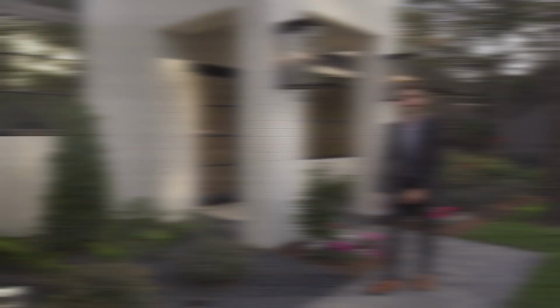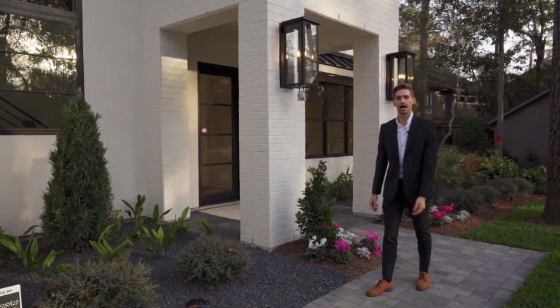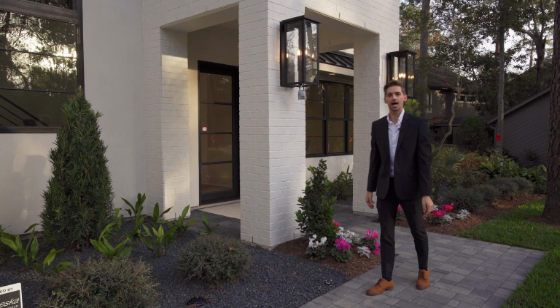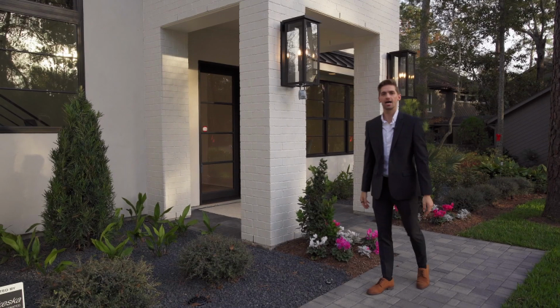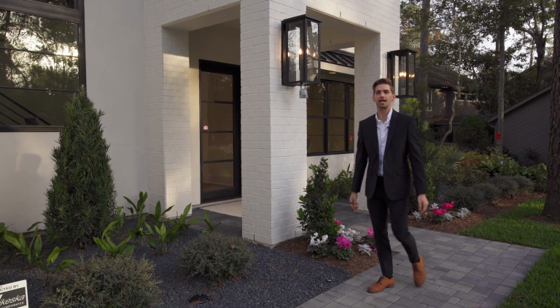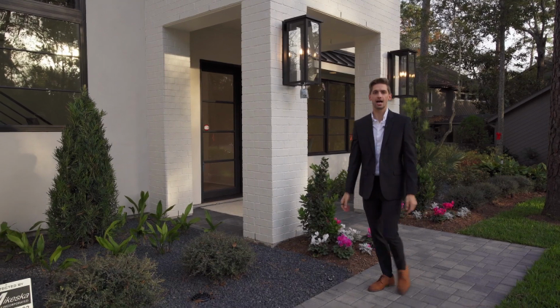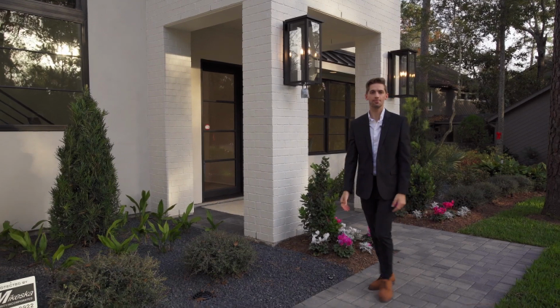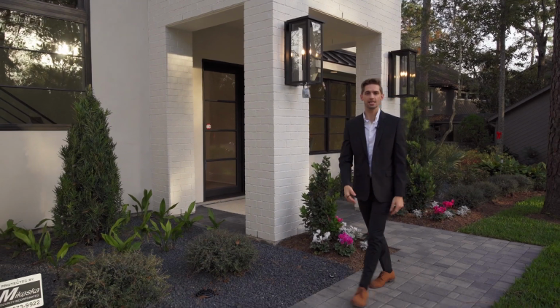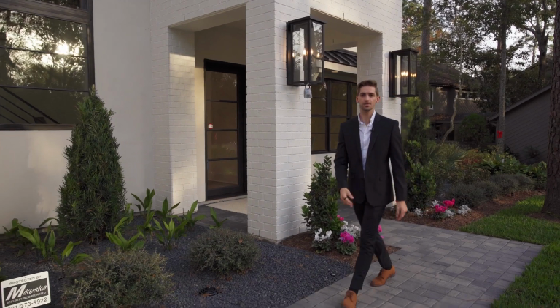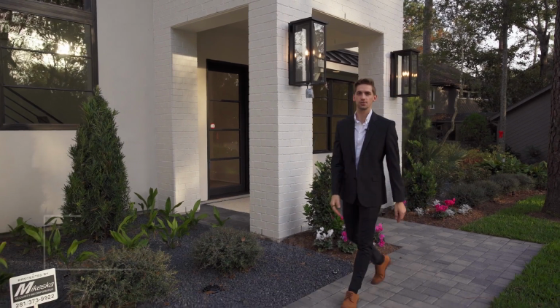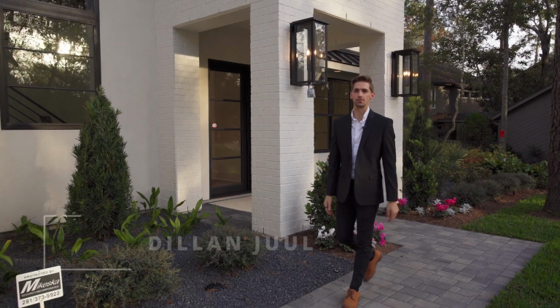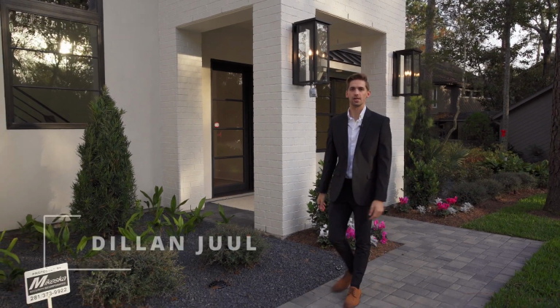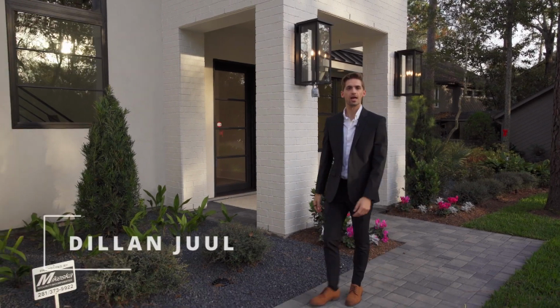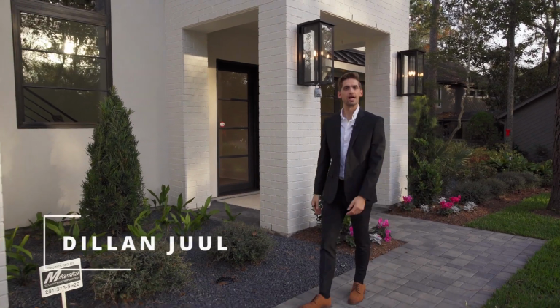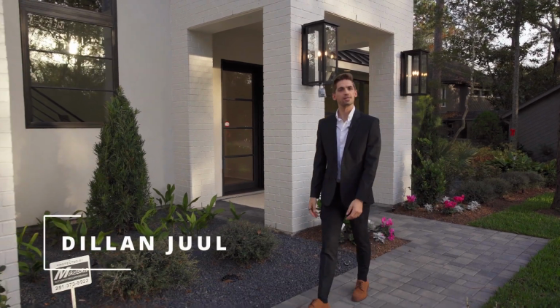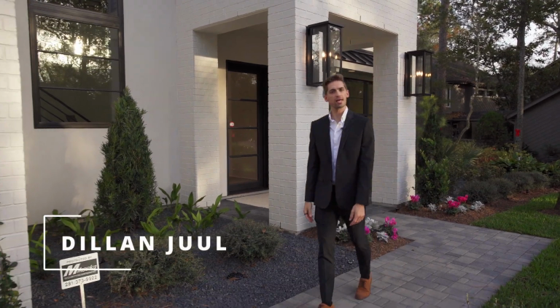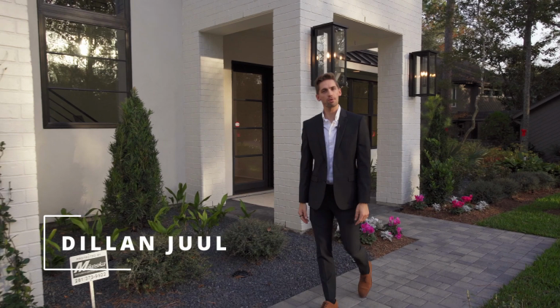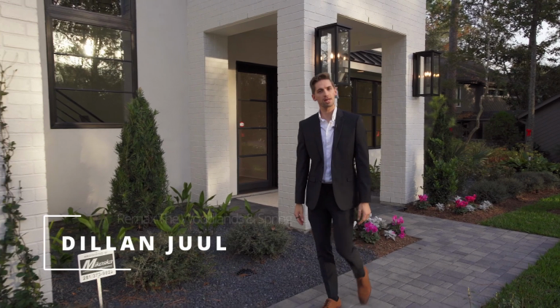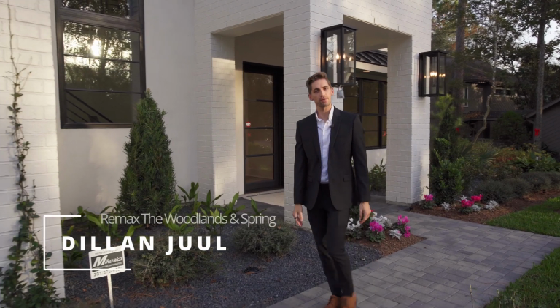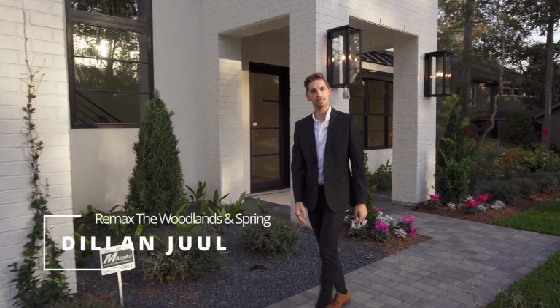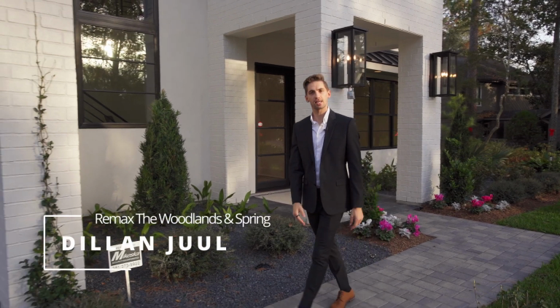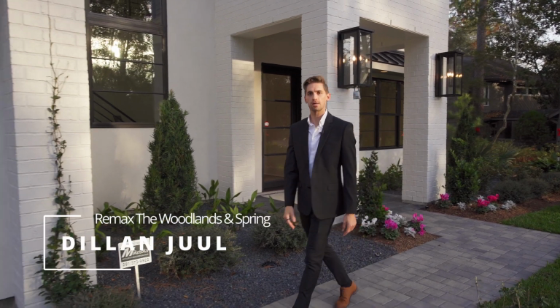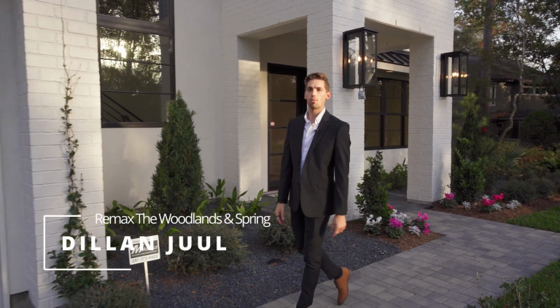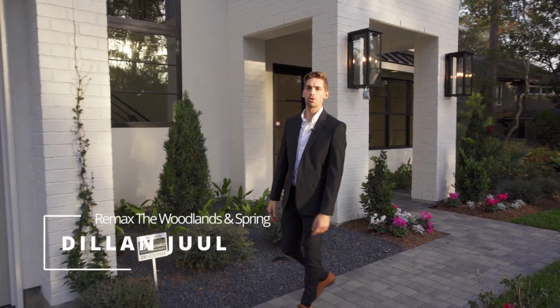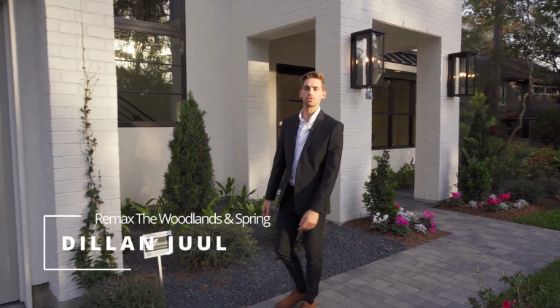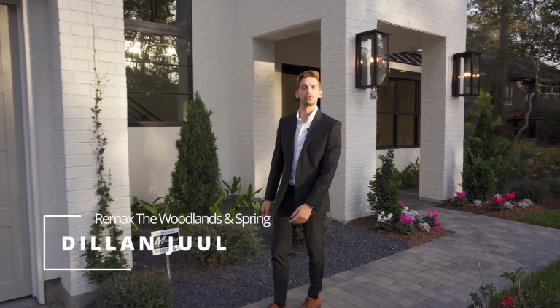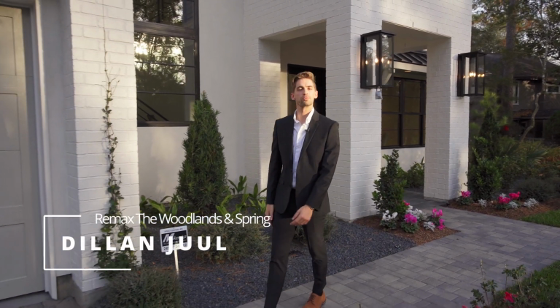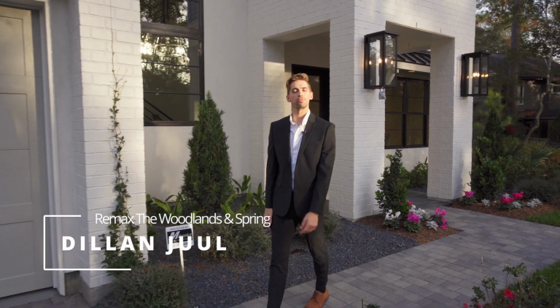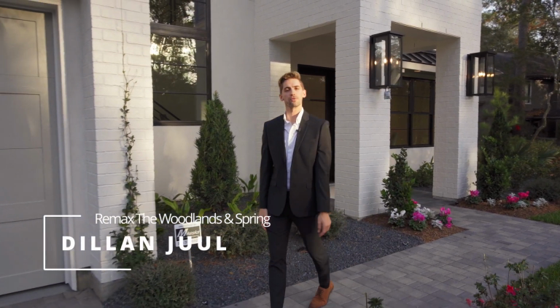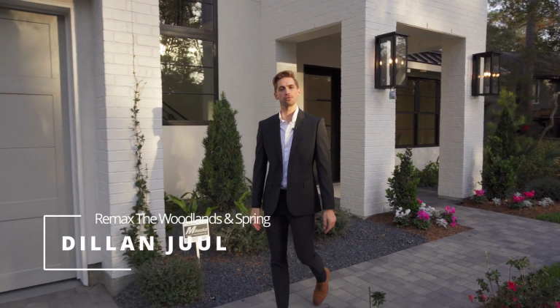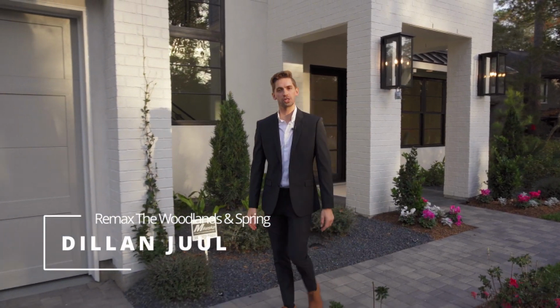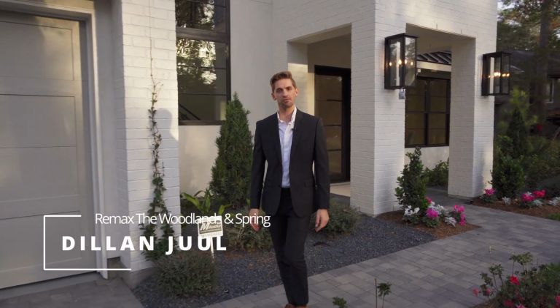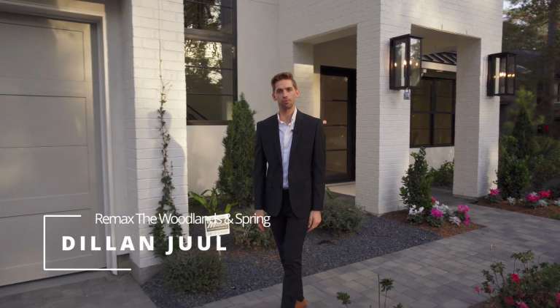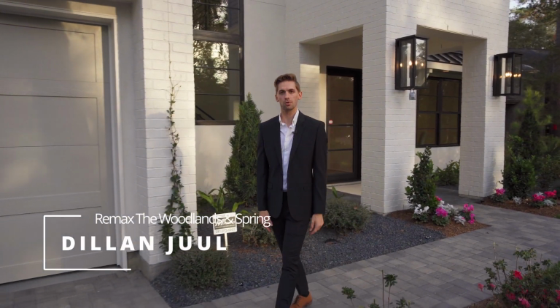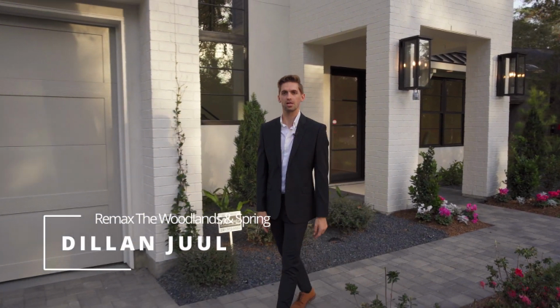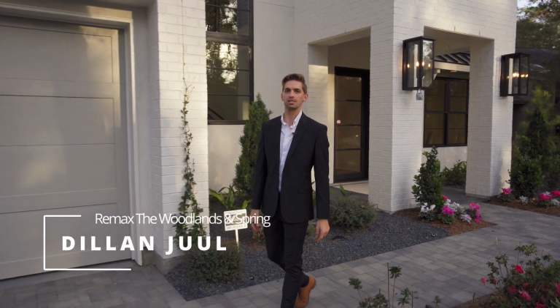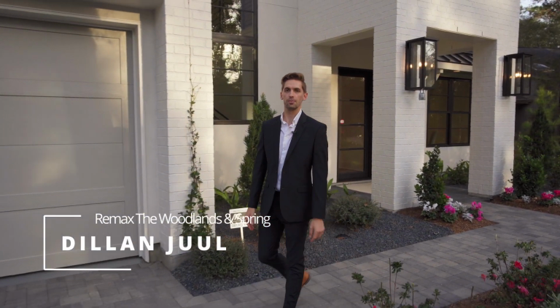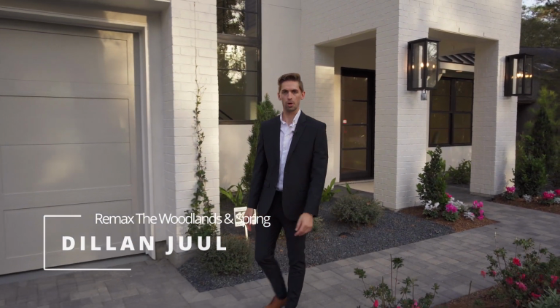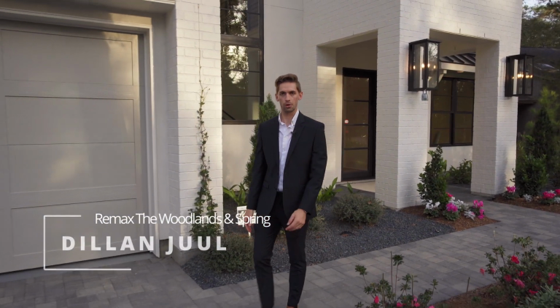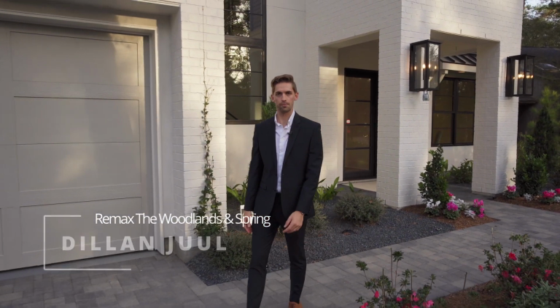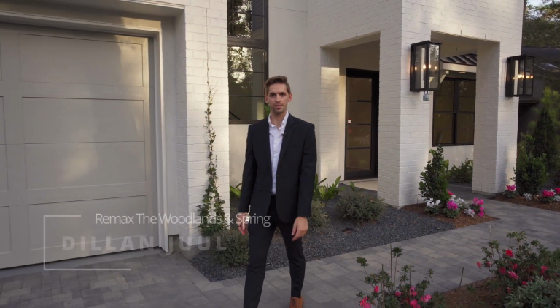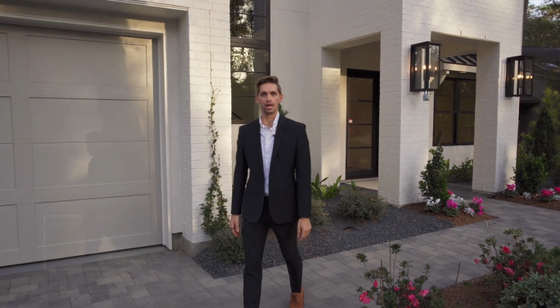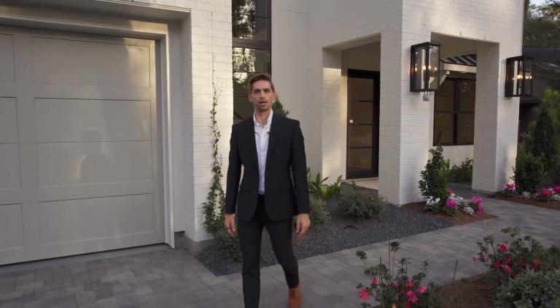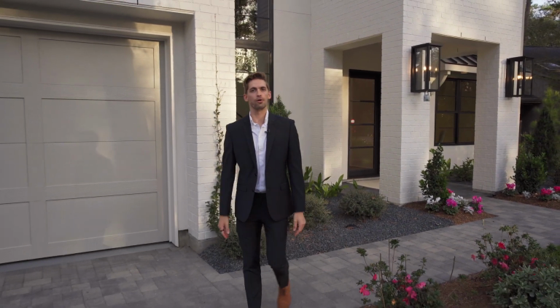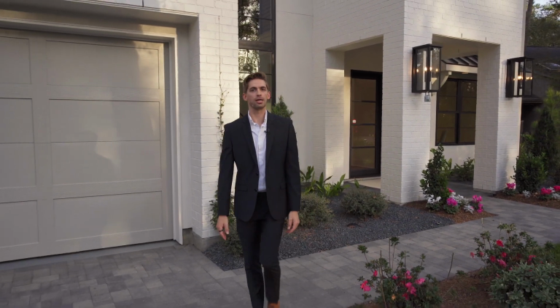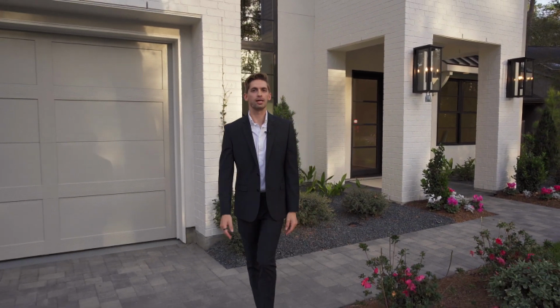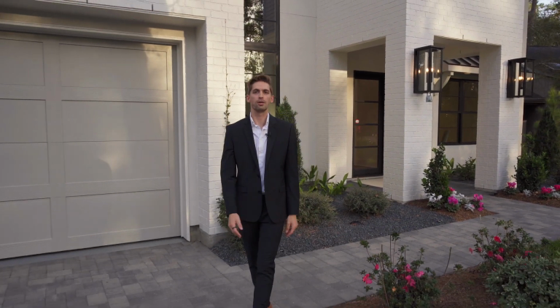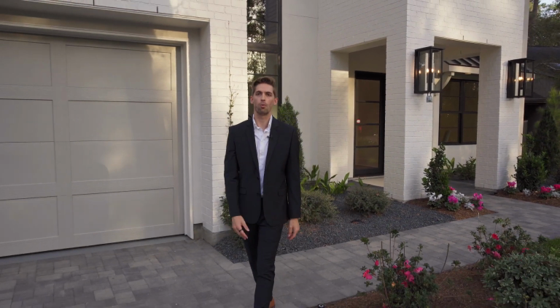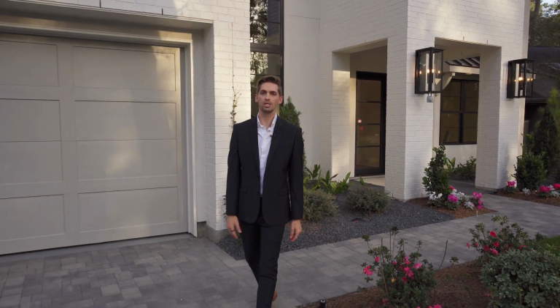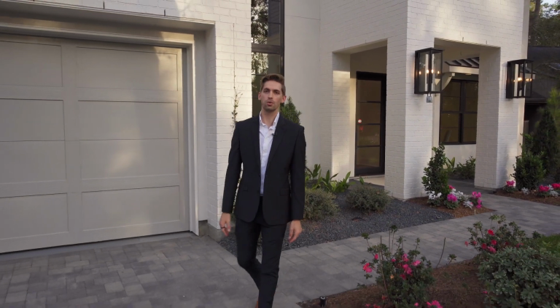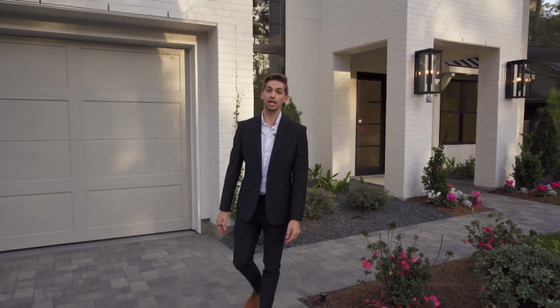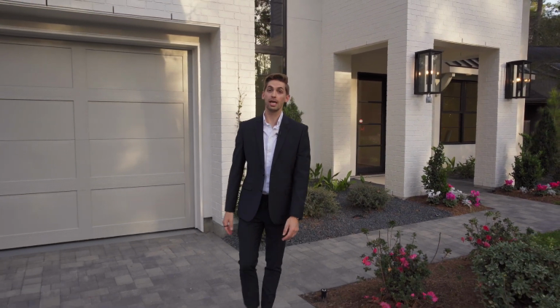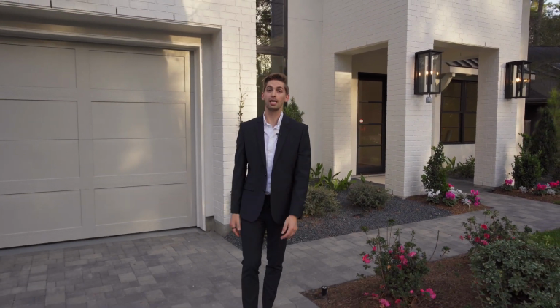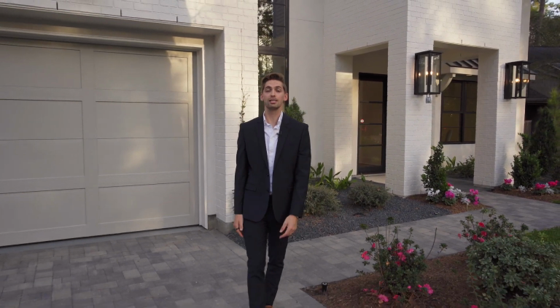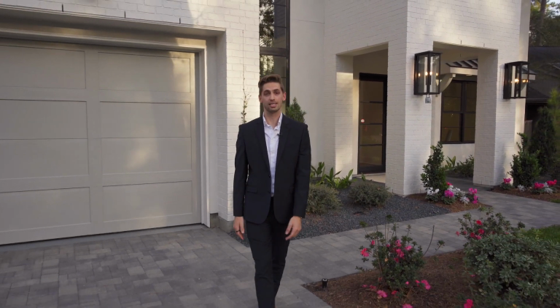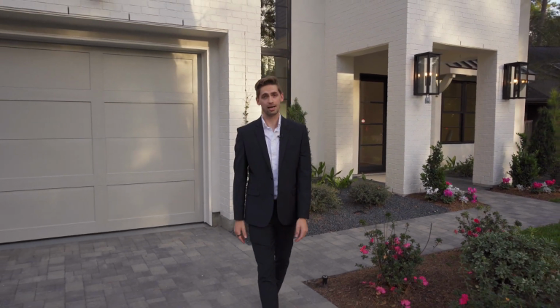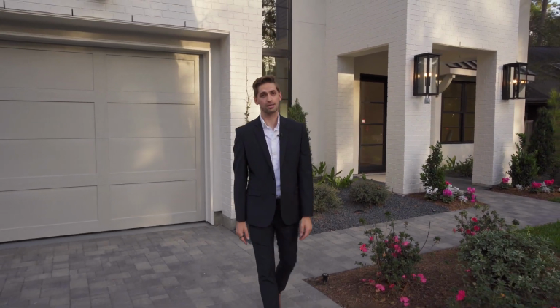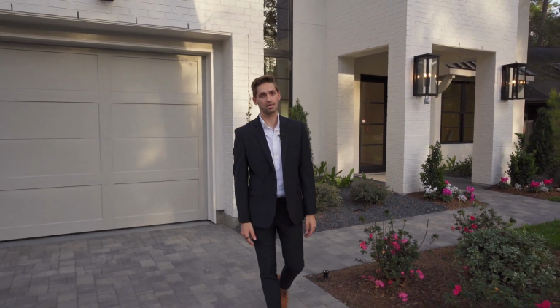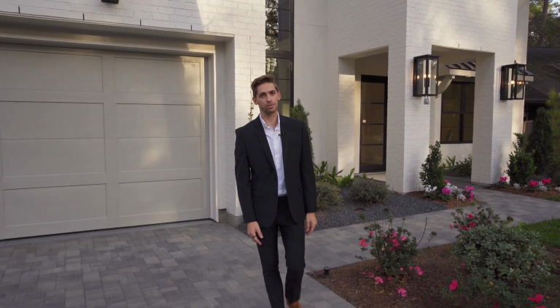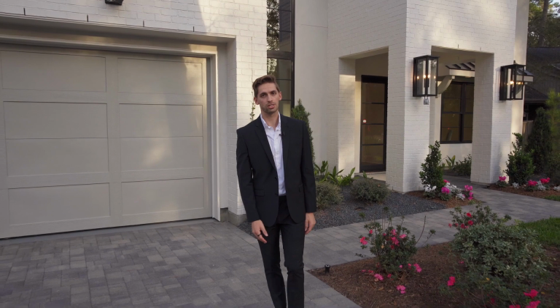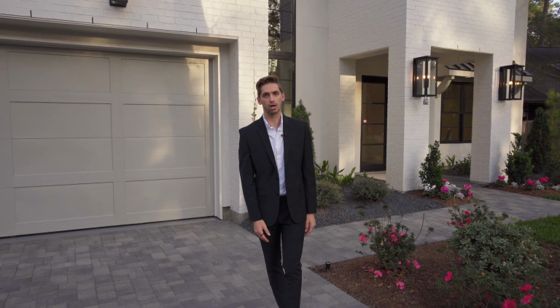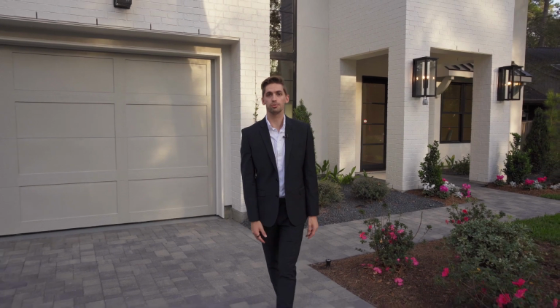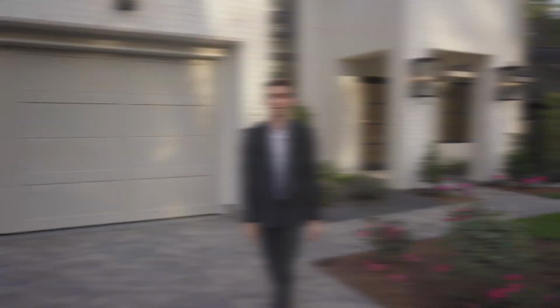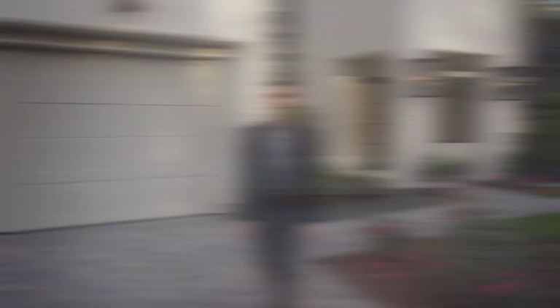Hi, I'm Dylan Jewell and today we're going to be taking a walk through this beautiful Jeff Paul custom home located at 128 South Timber Top Drive.